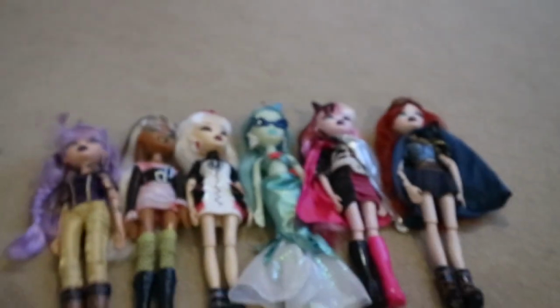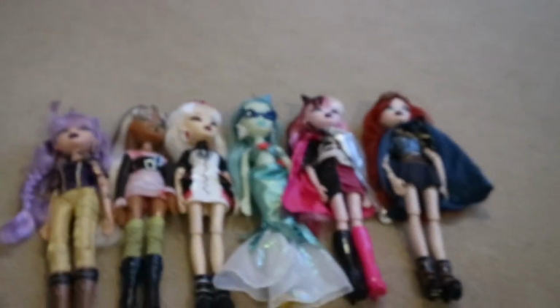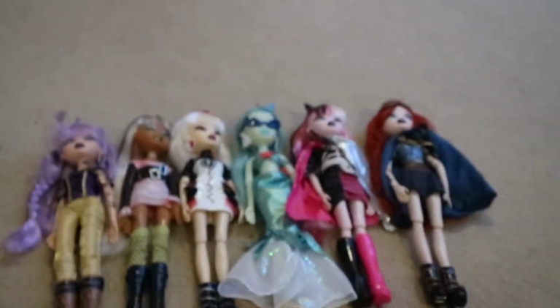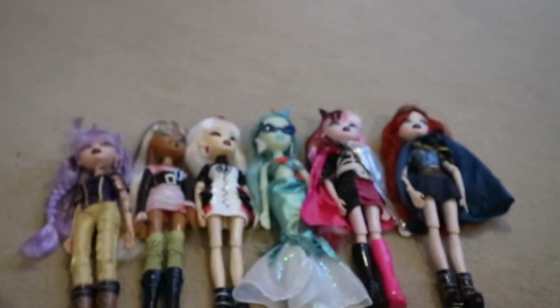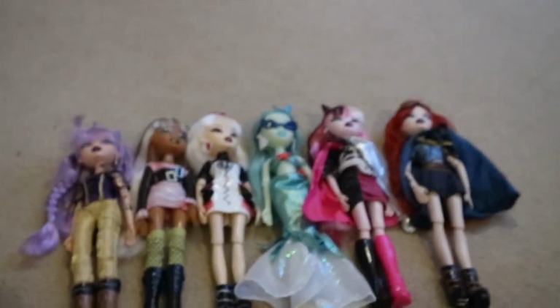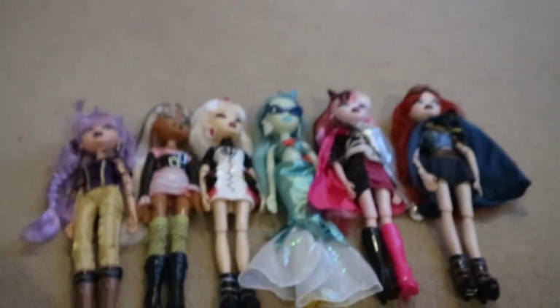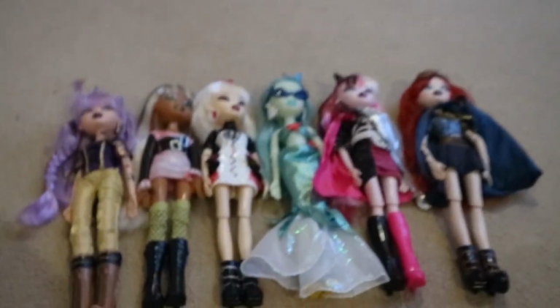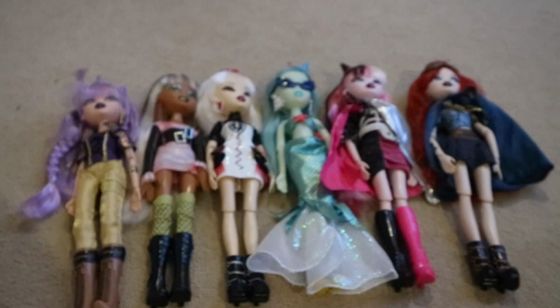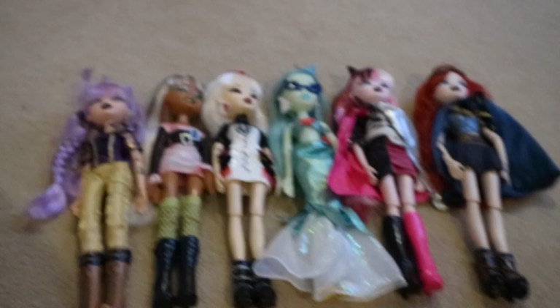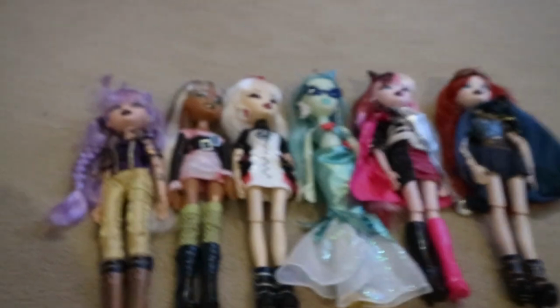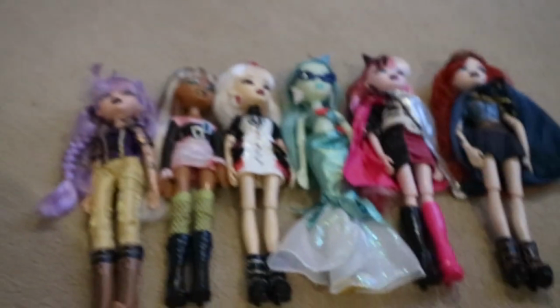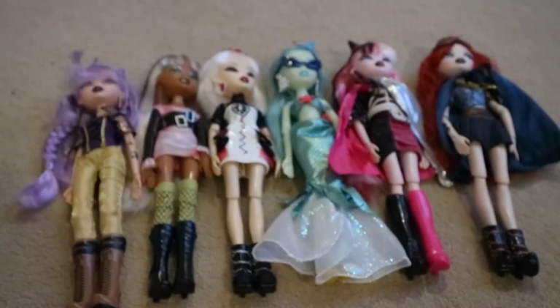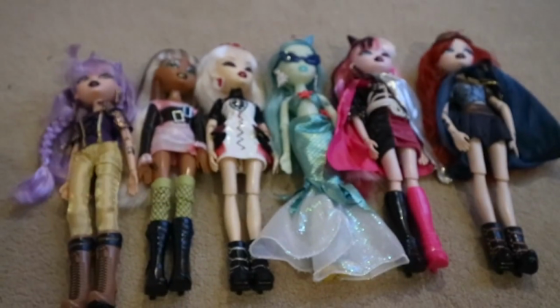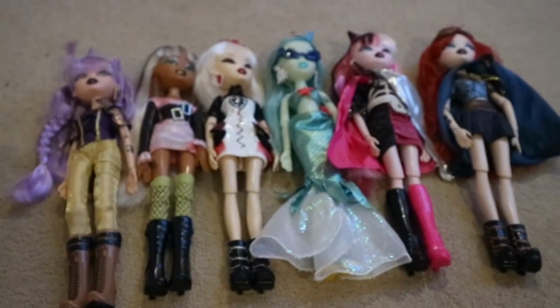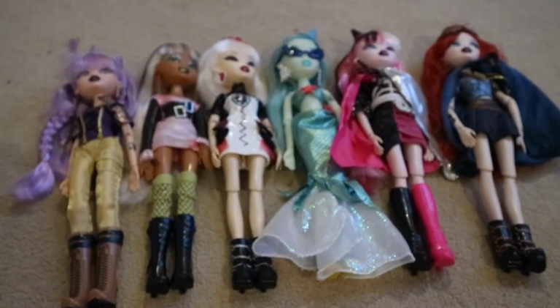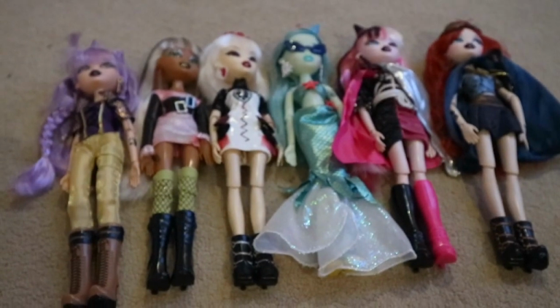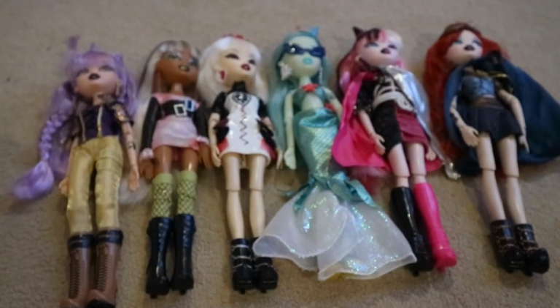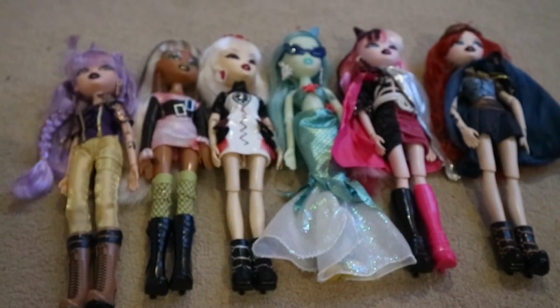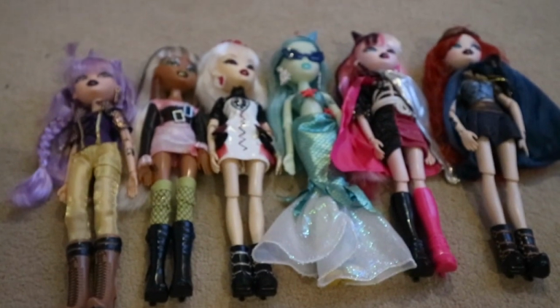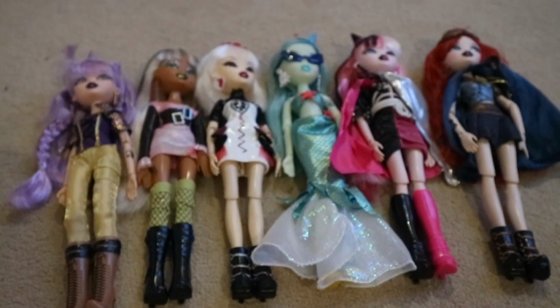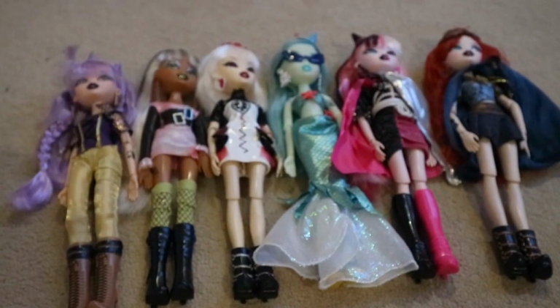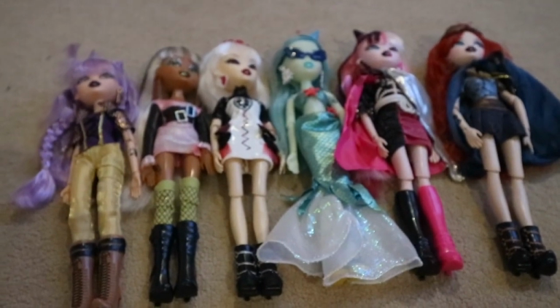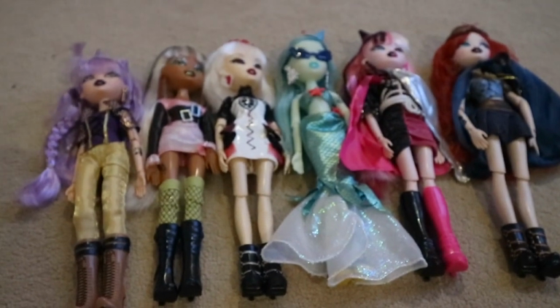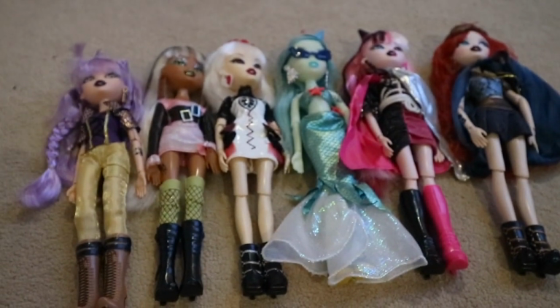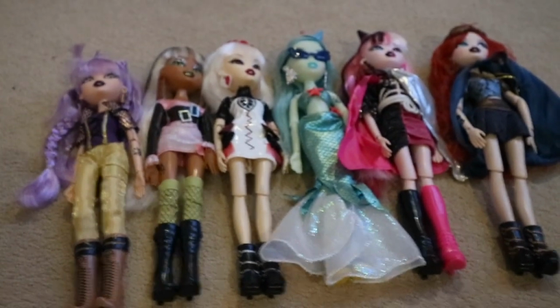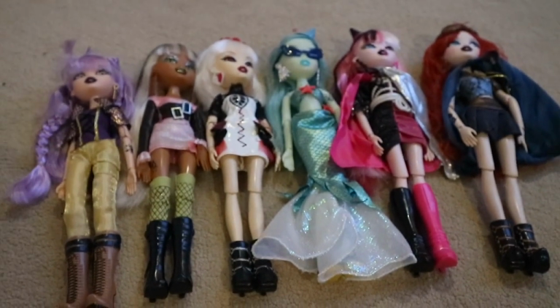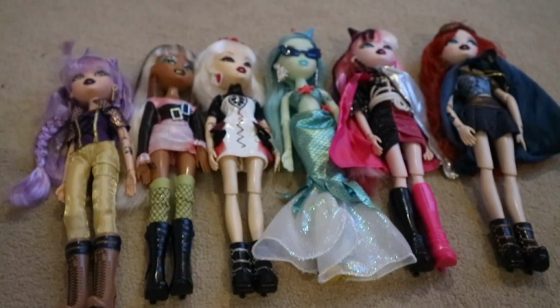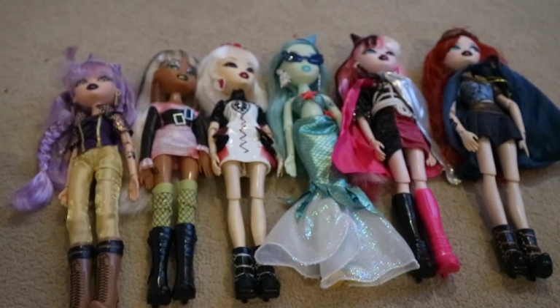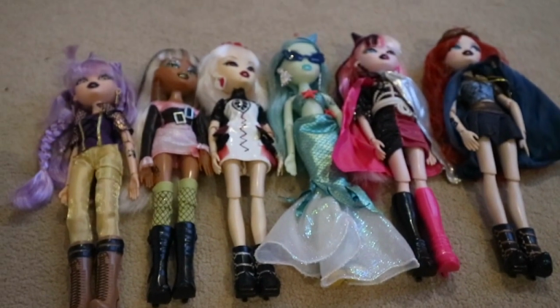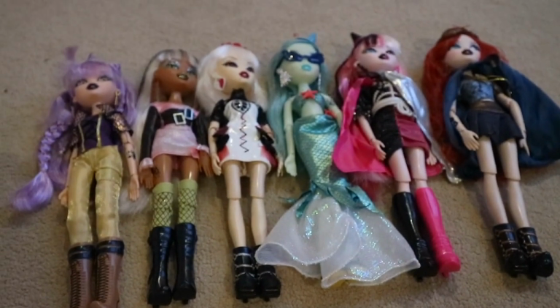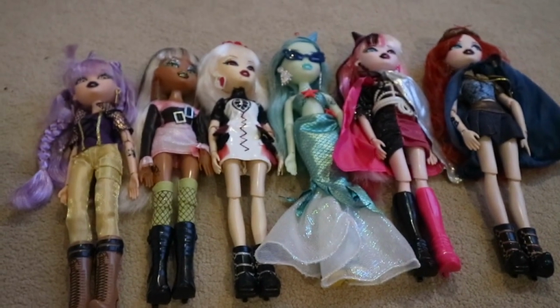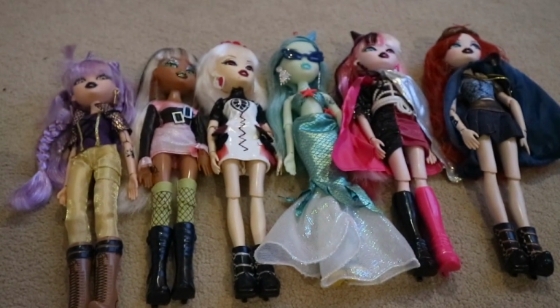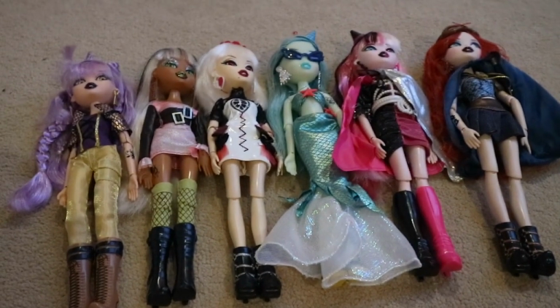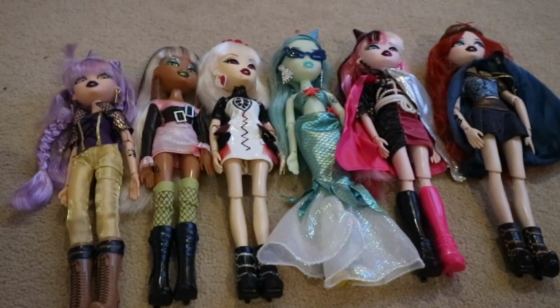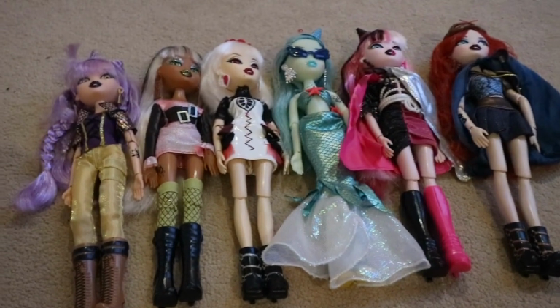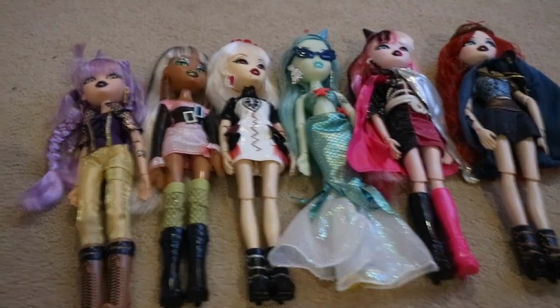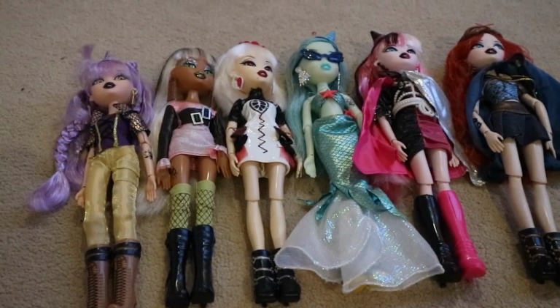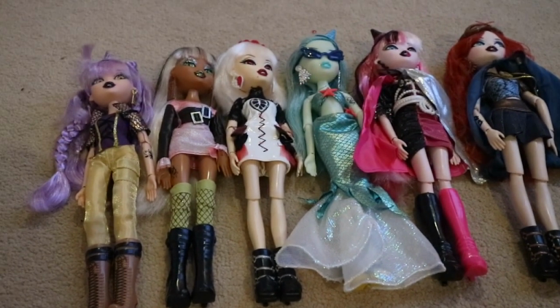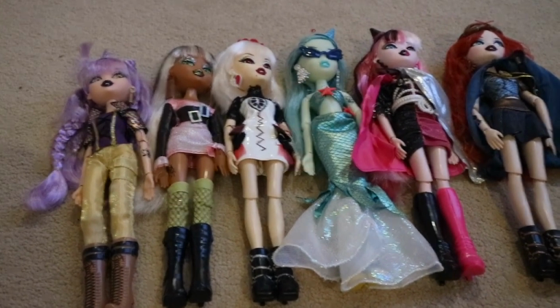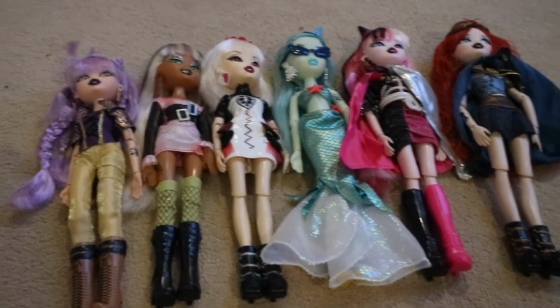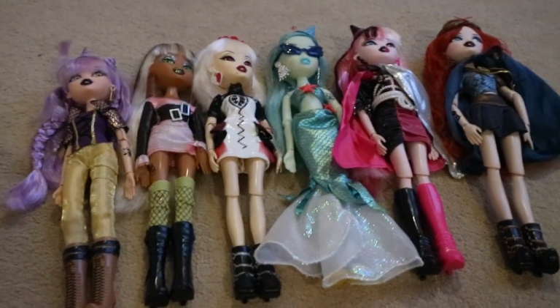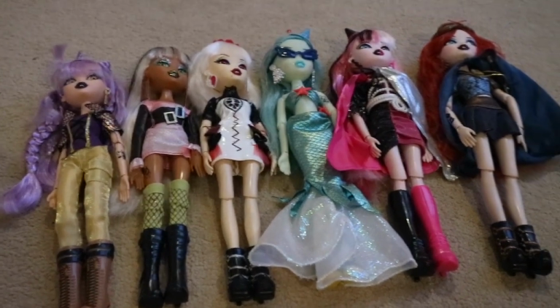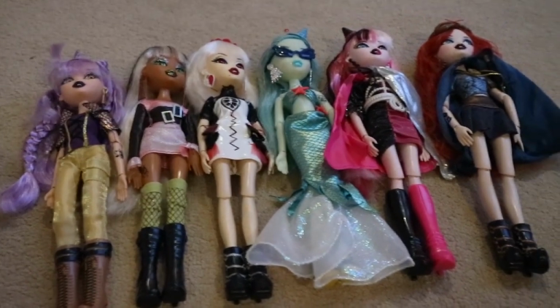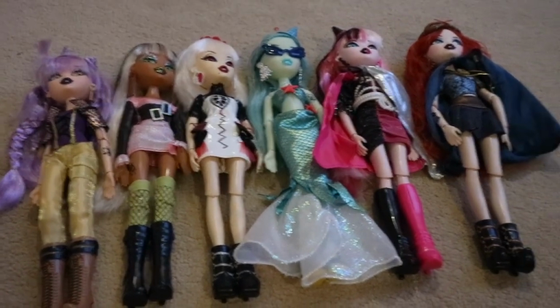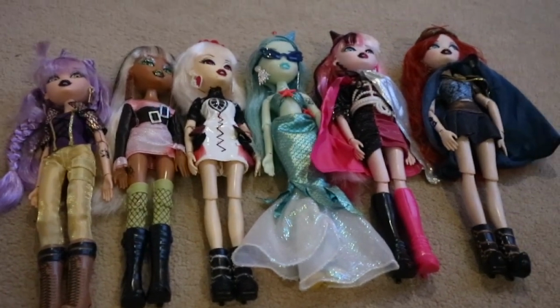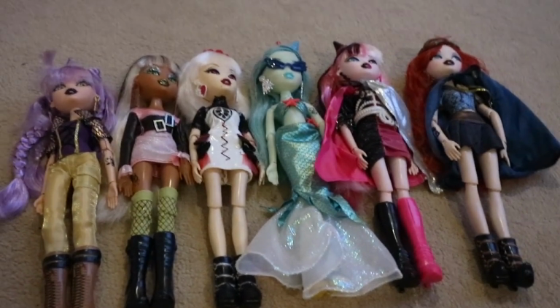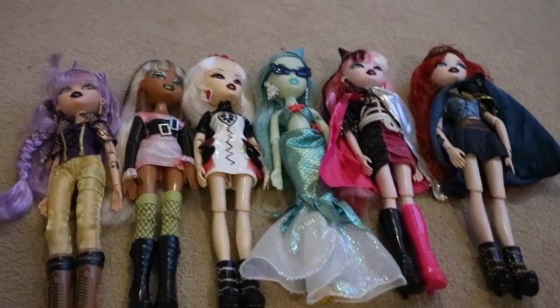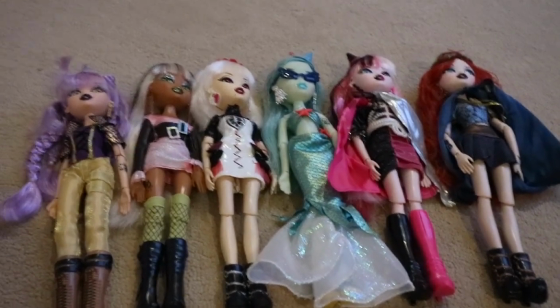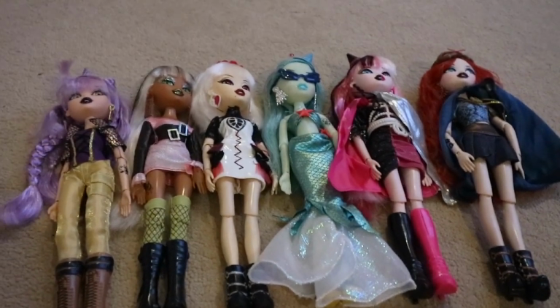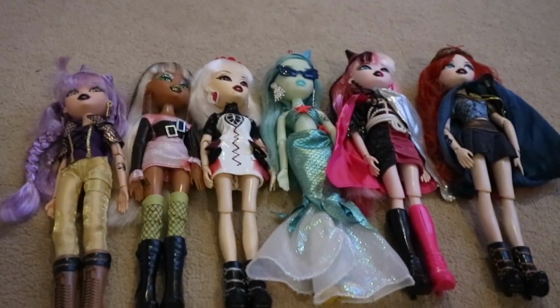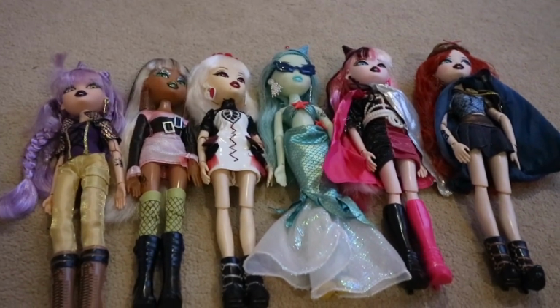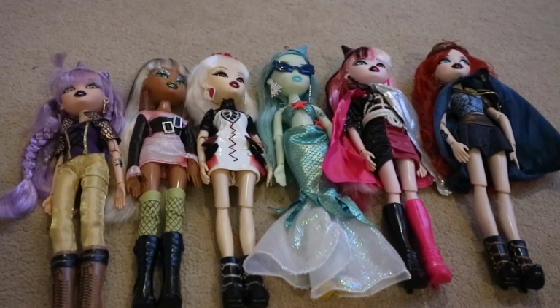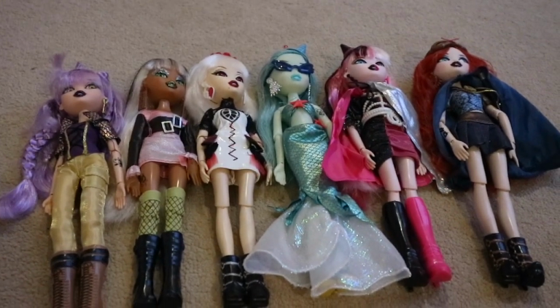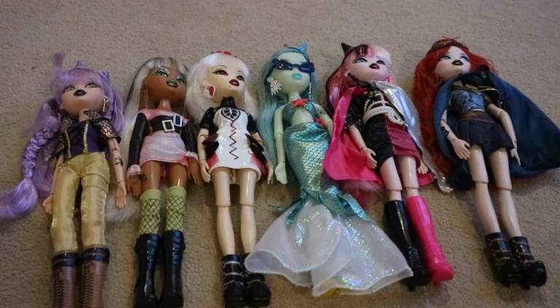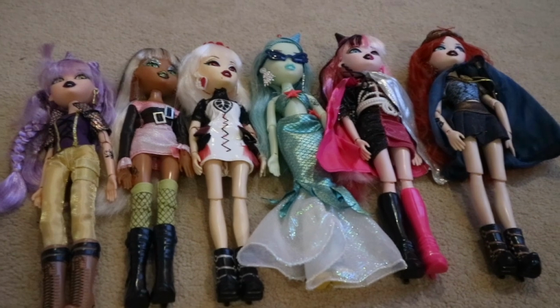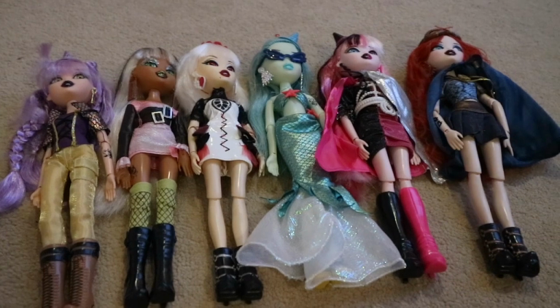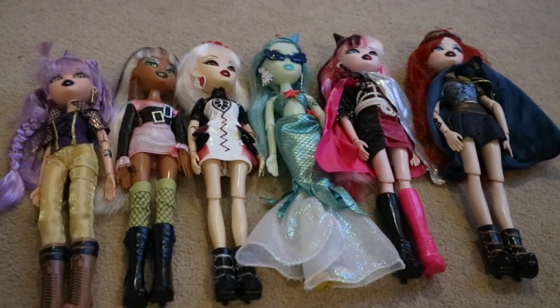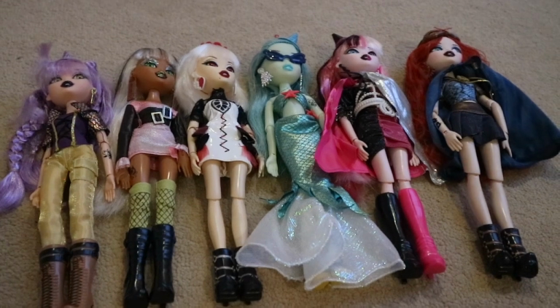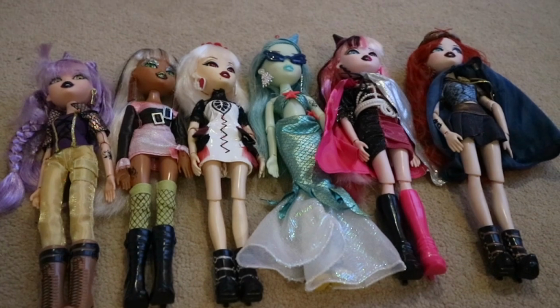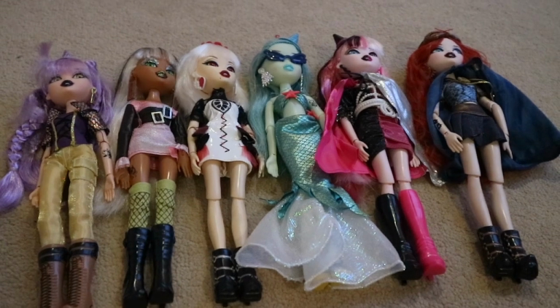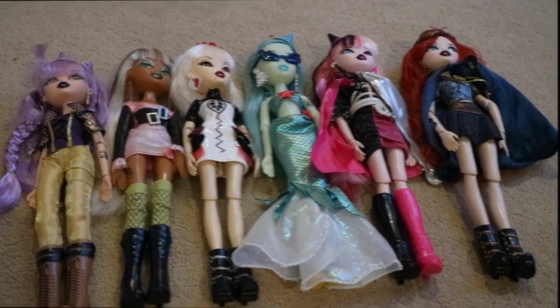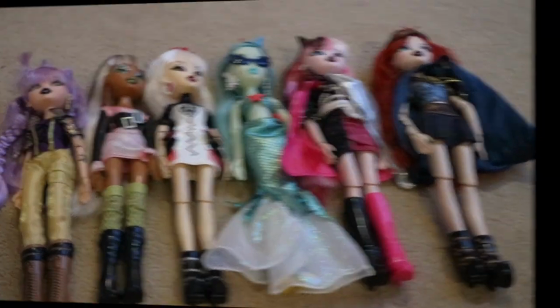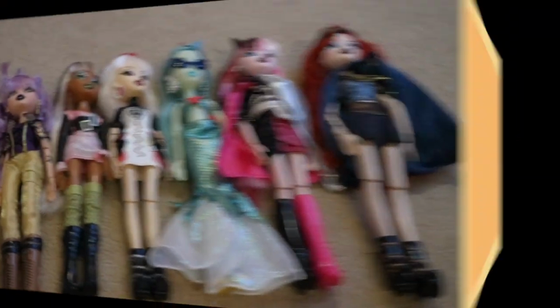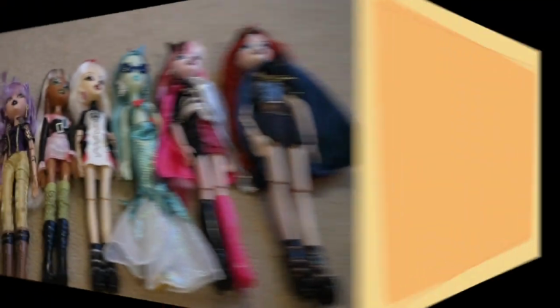That's all my Bratzillas! Hope you guys really enjoyed this video, please give it a thumbs up and make sure you check out my other collection videos. I'll see you guys soon, bye!